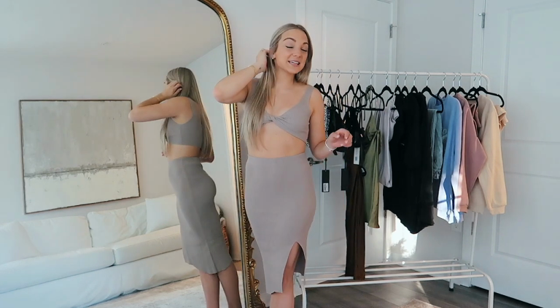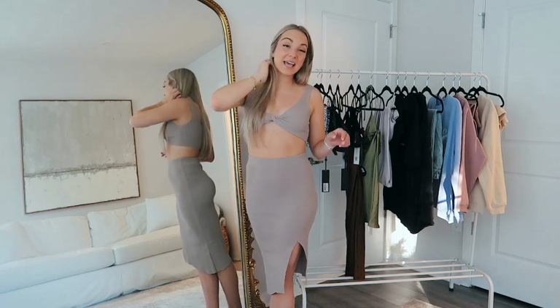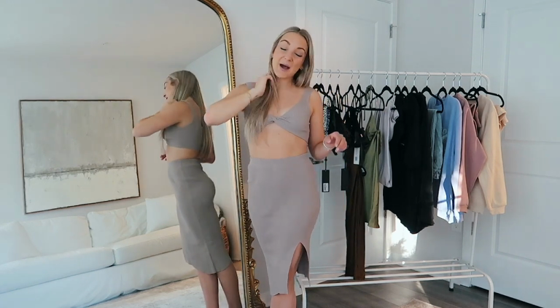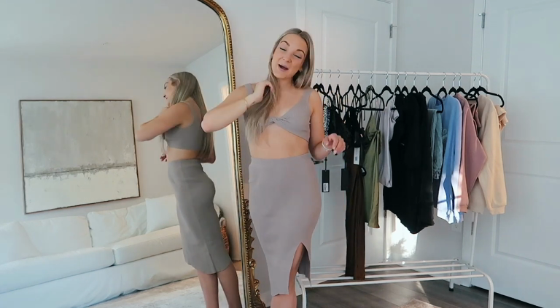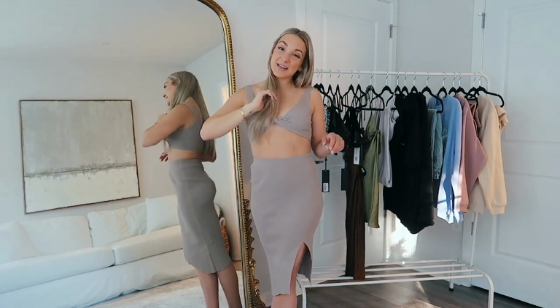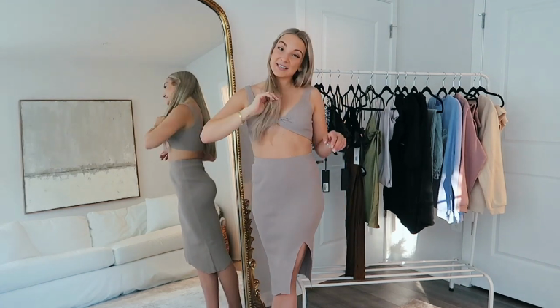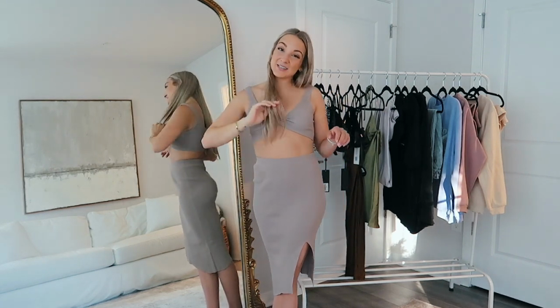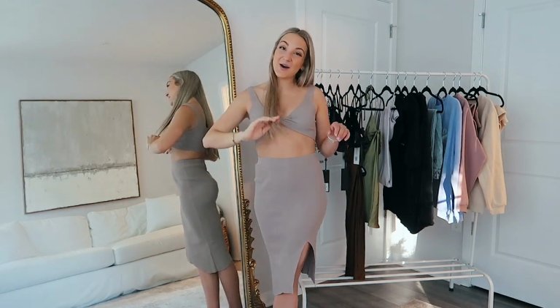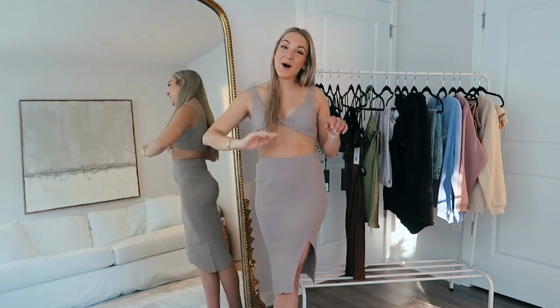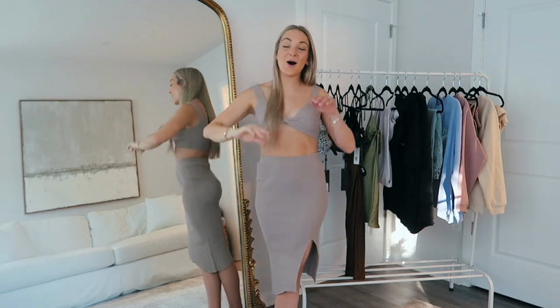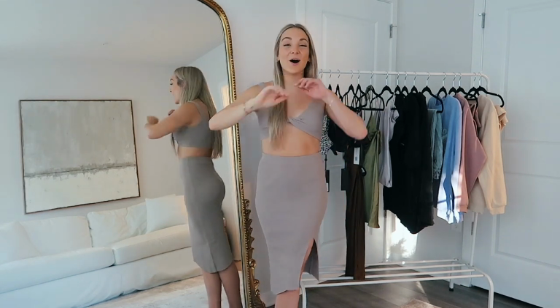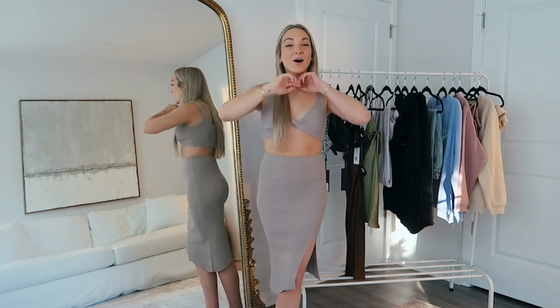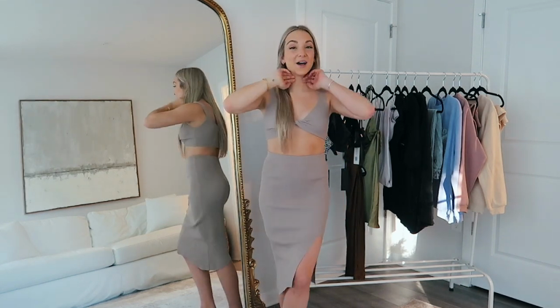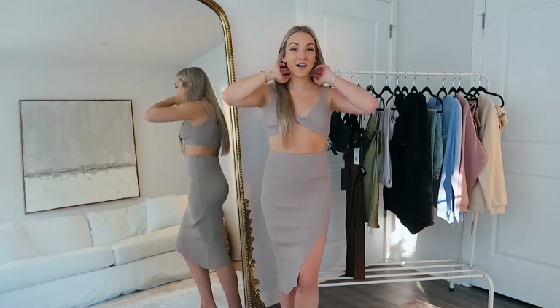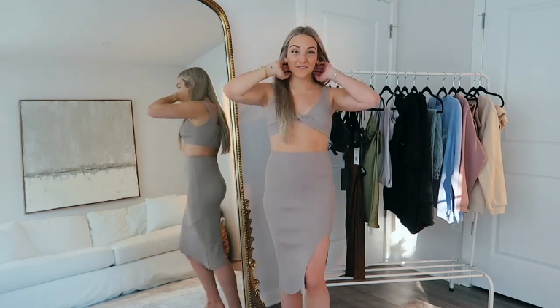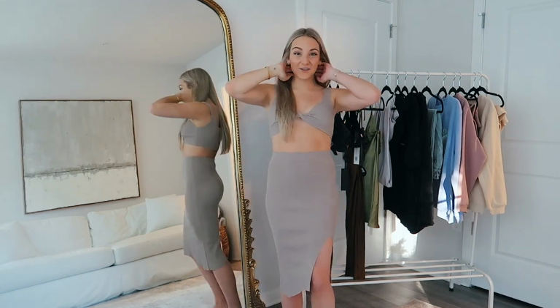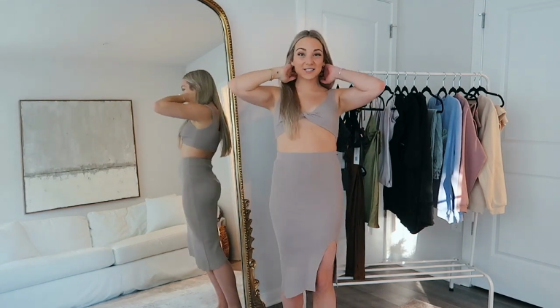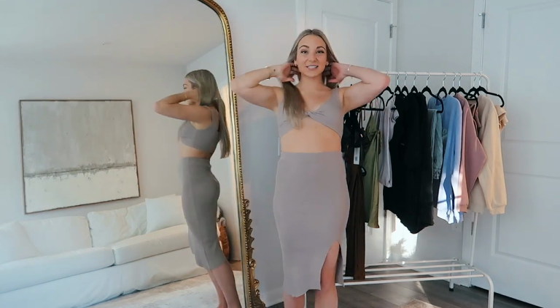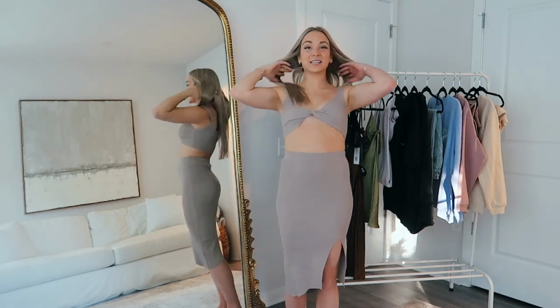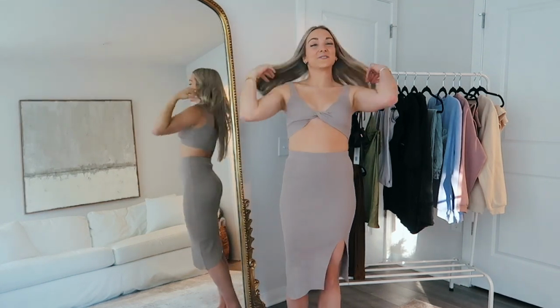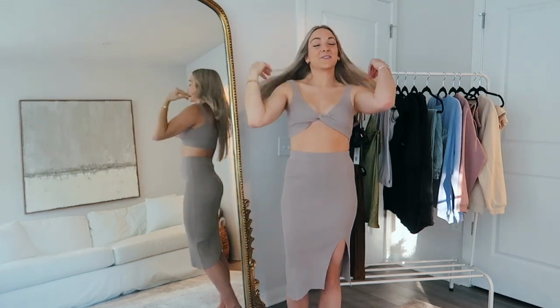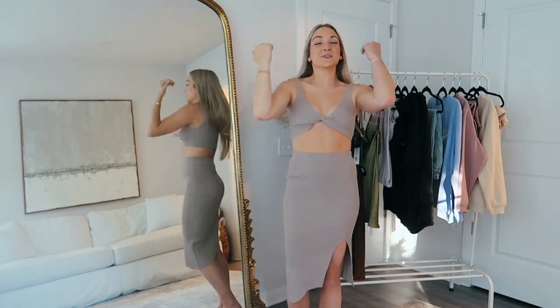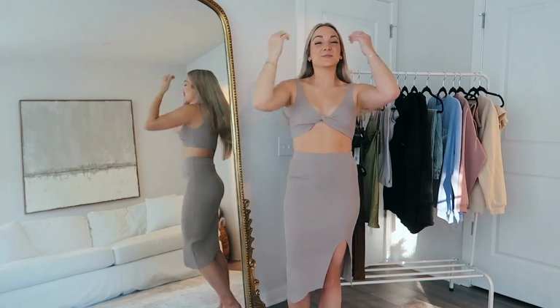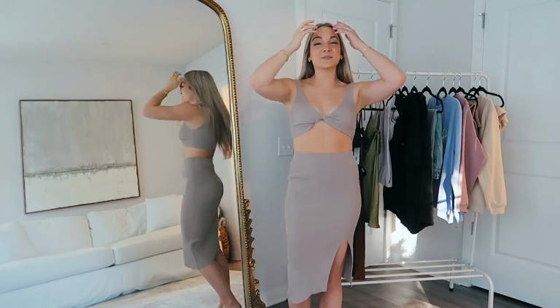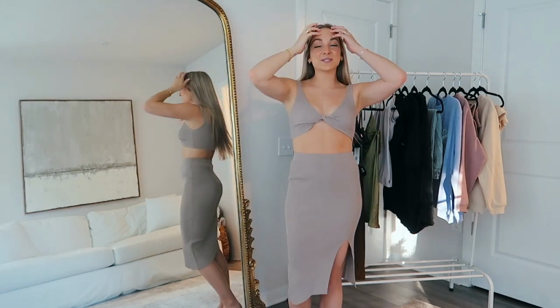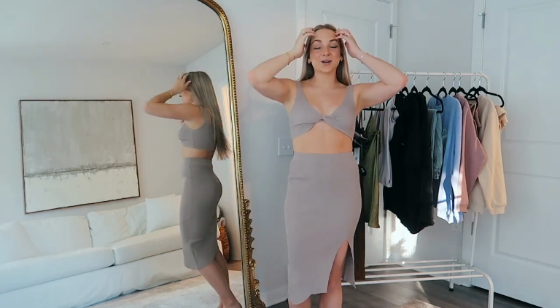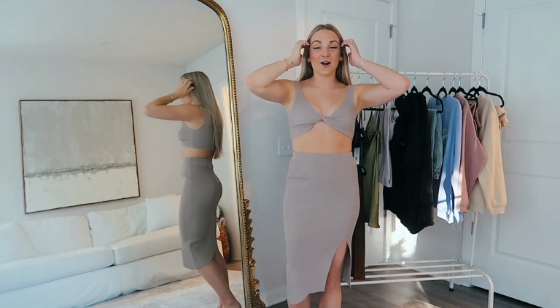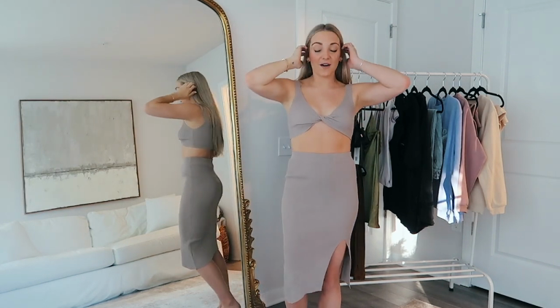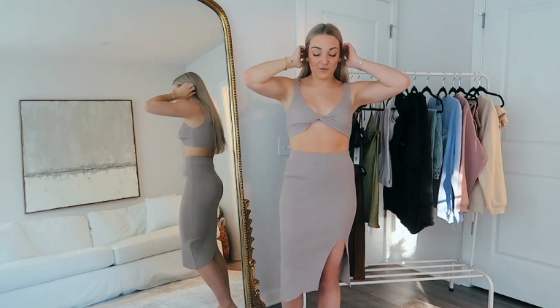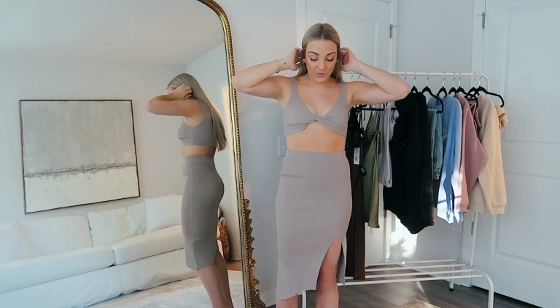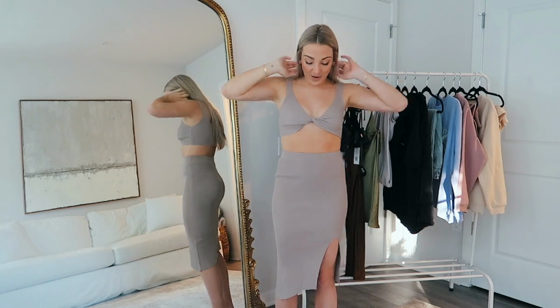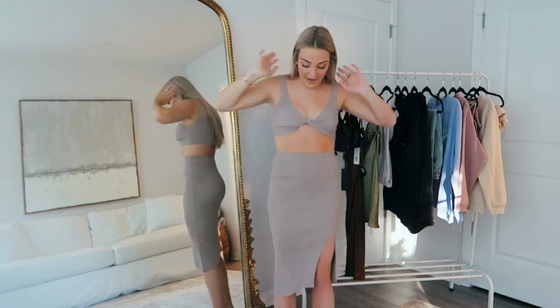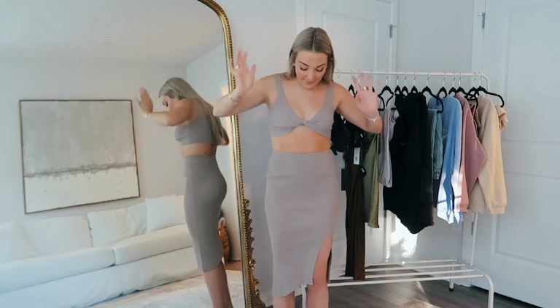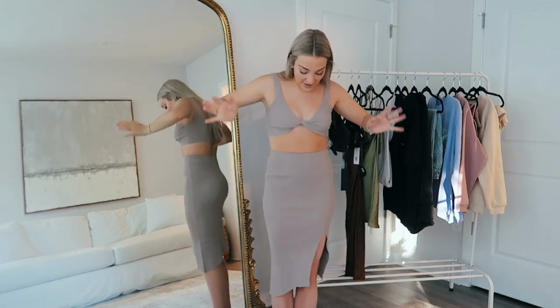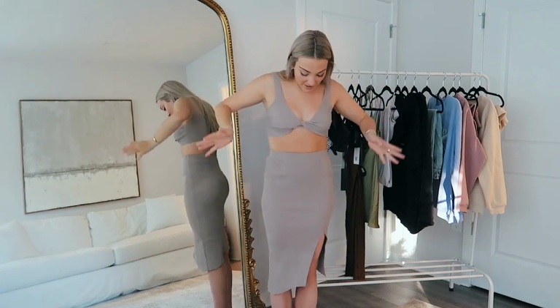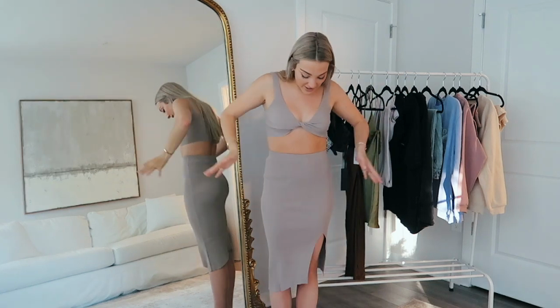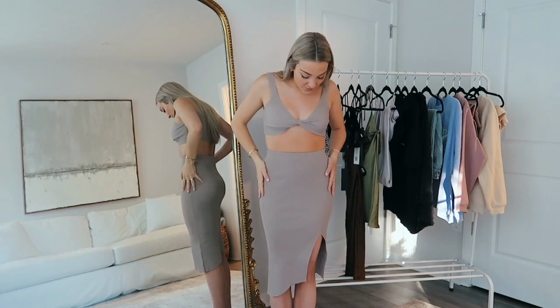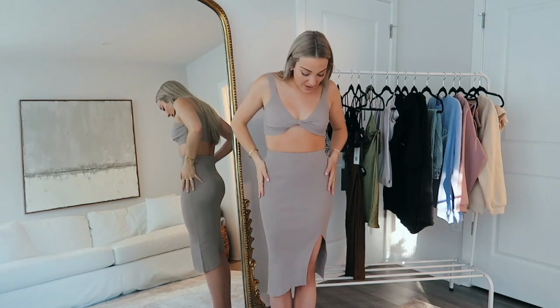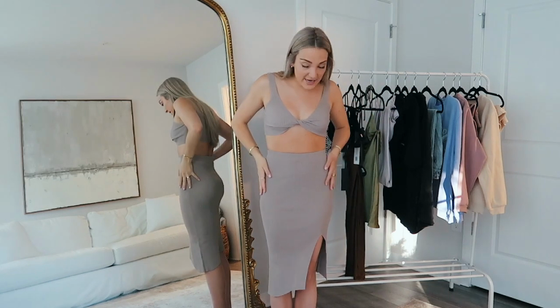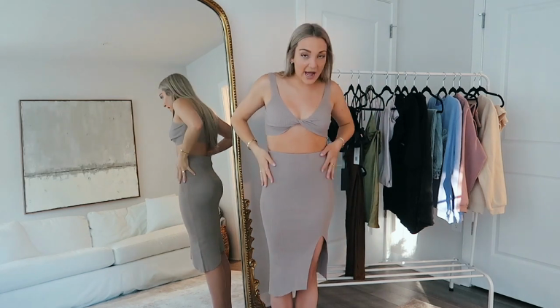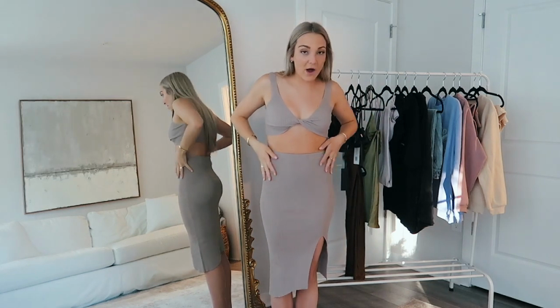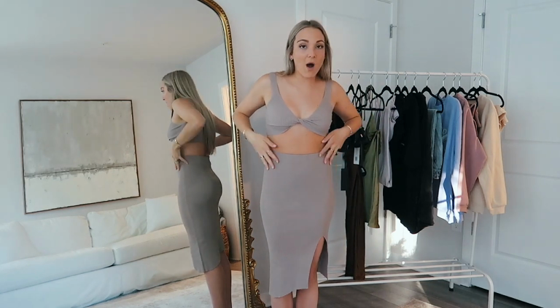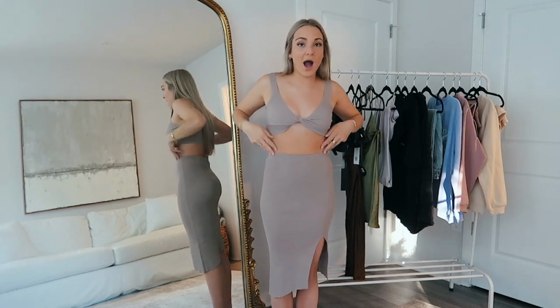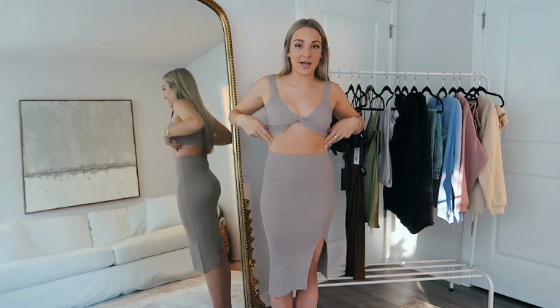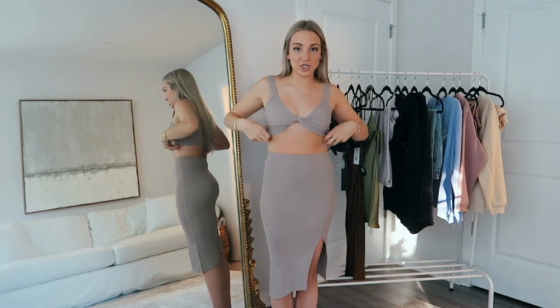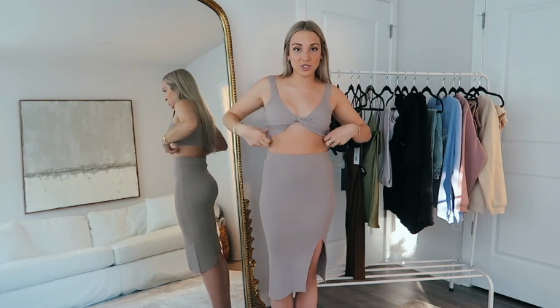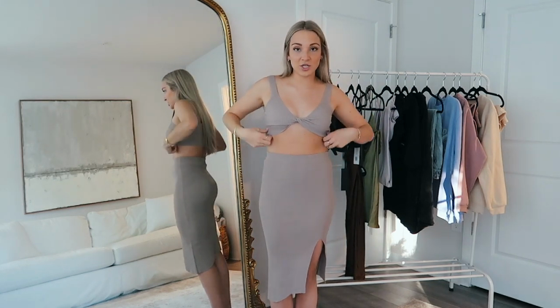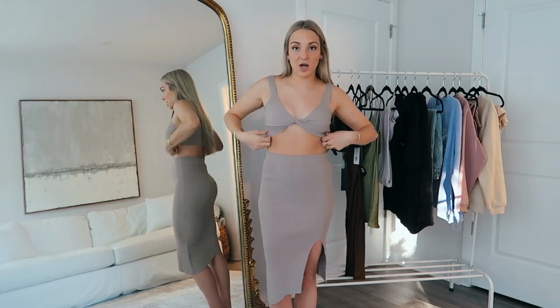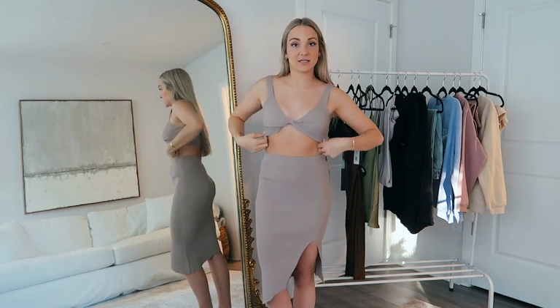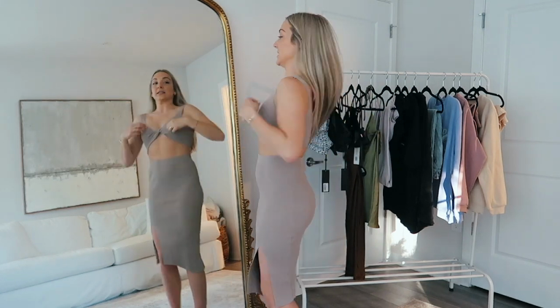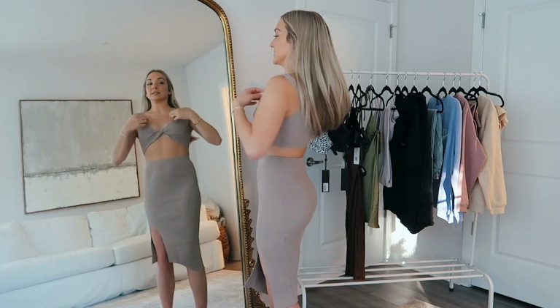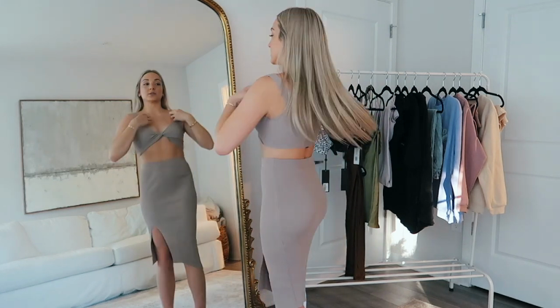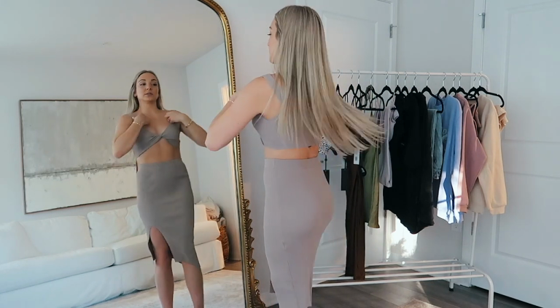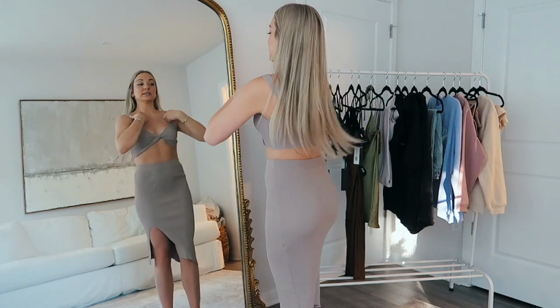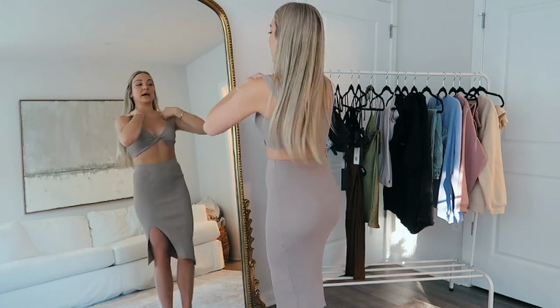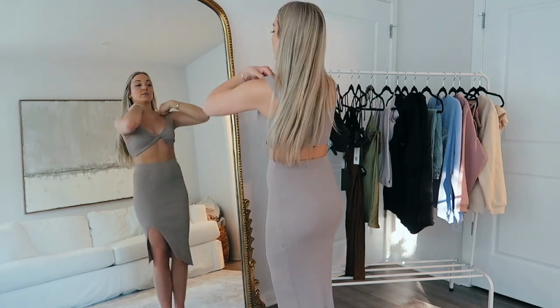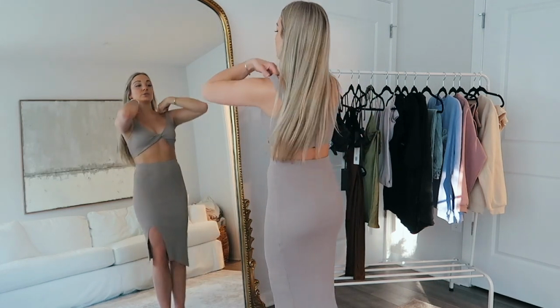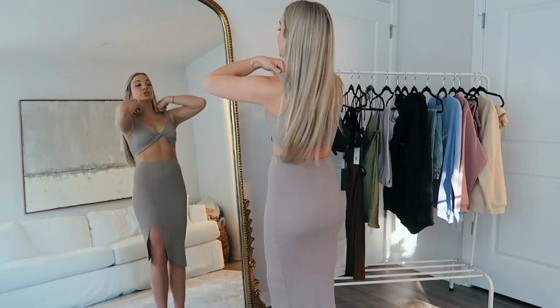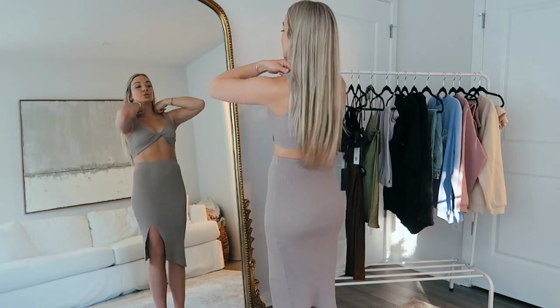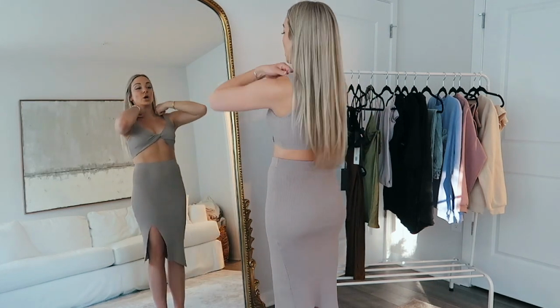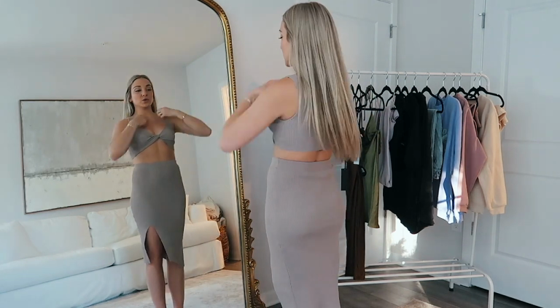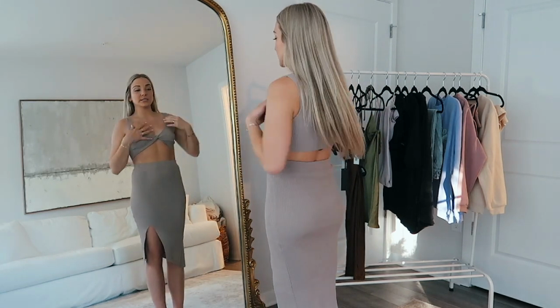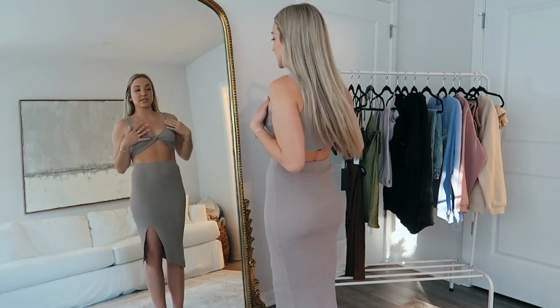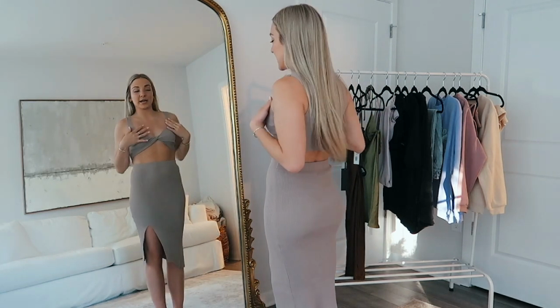White Fox Boutique also offers Afterpay and express shipping worldwide. Now let's get into the haul! First things first, we'll start off with what I'm wearing right now — I just thought this little set was so stunning.